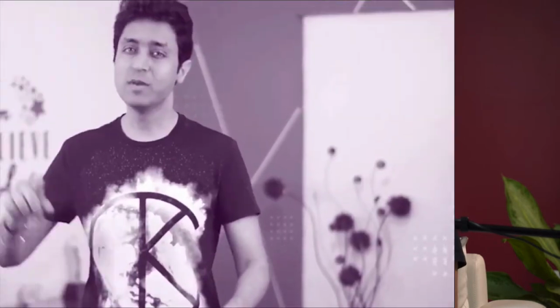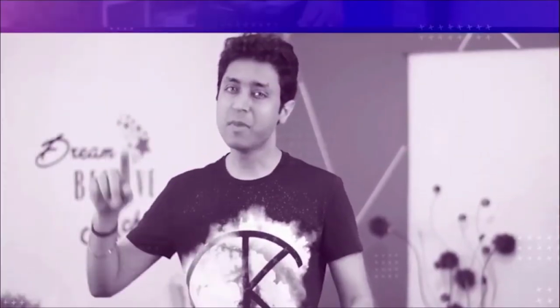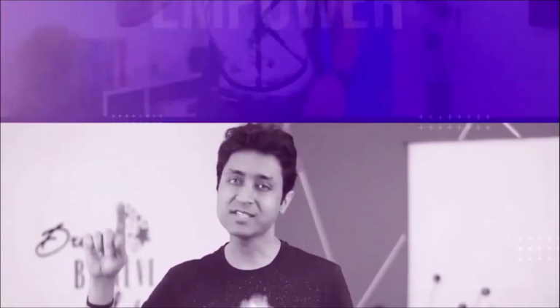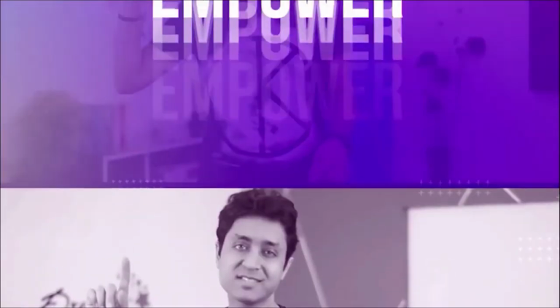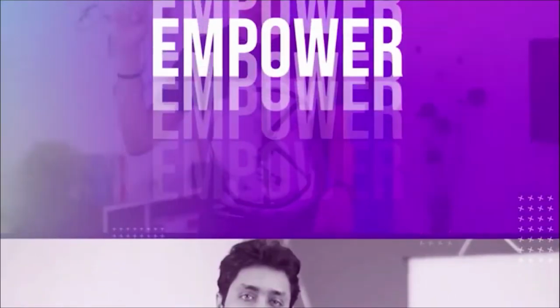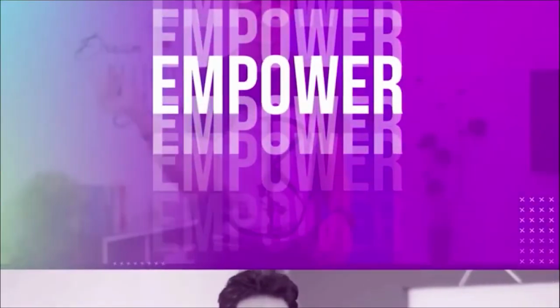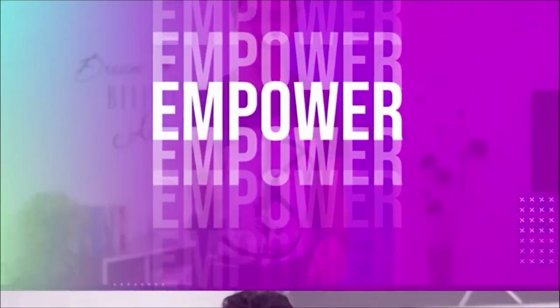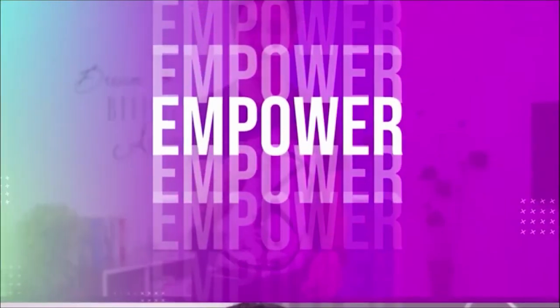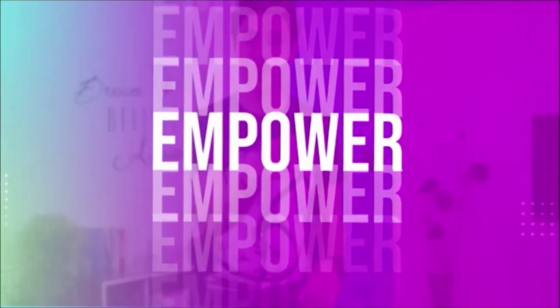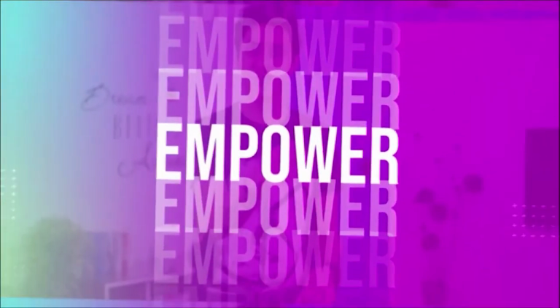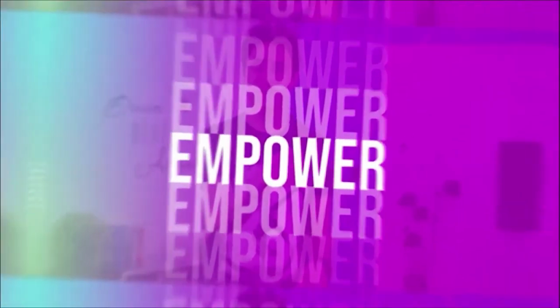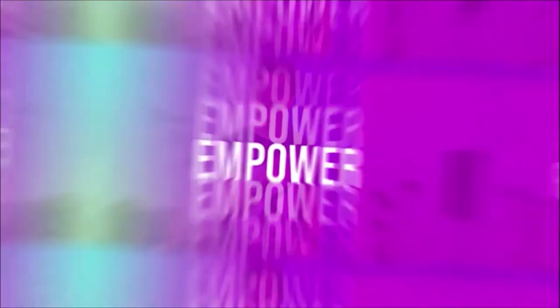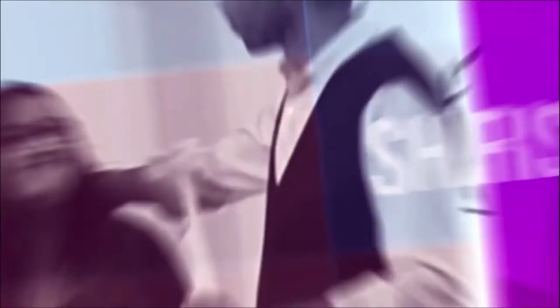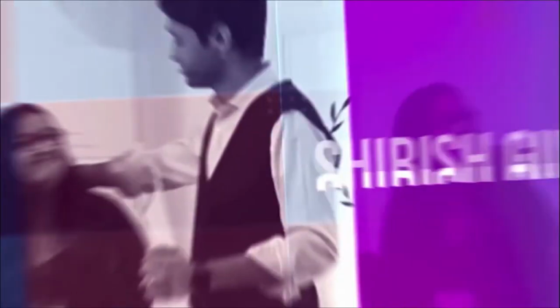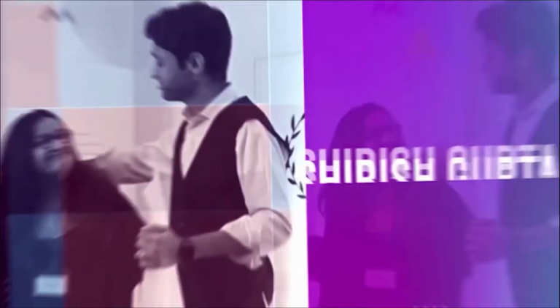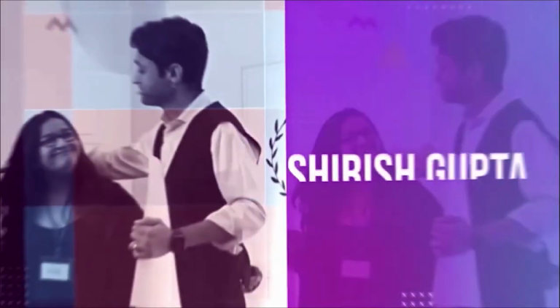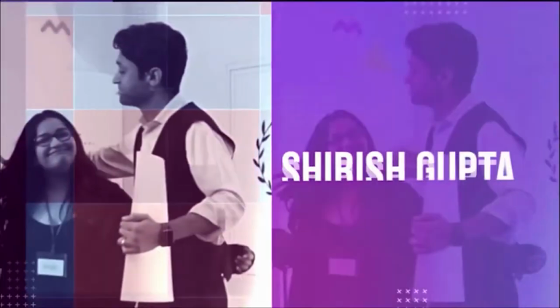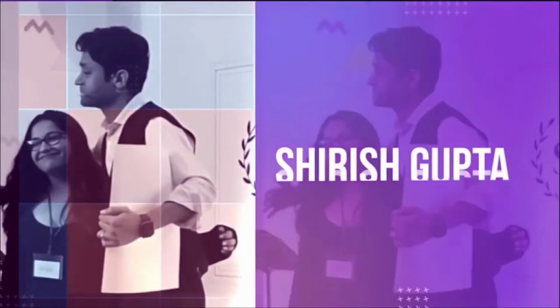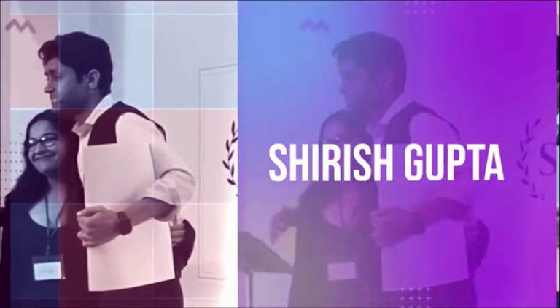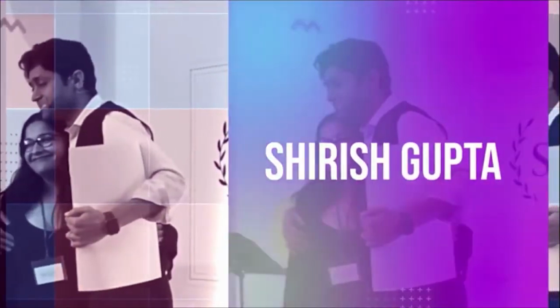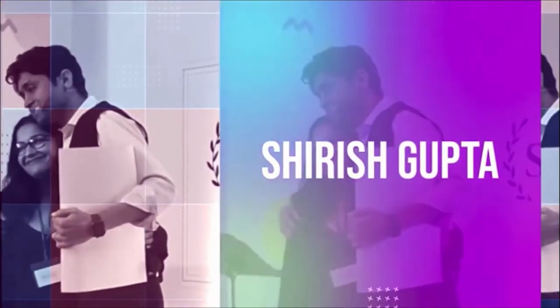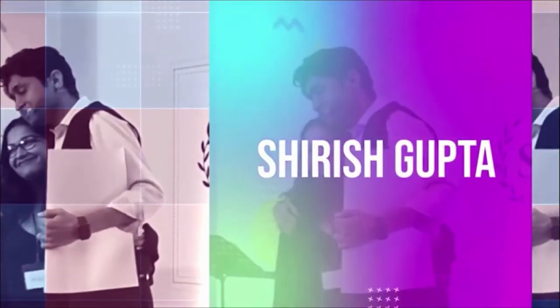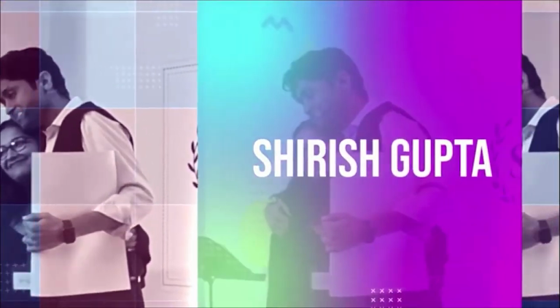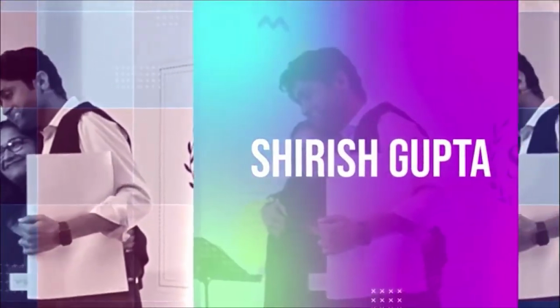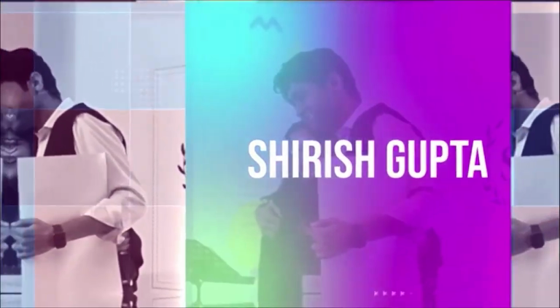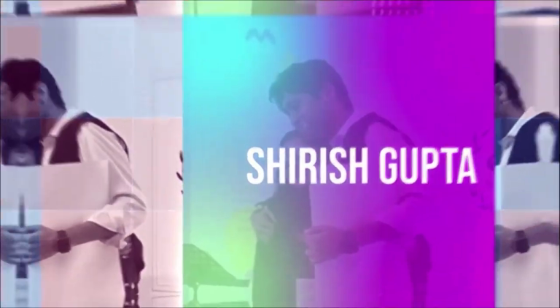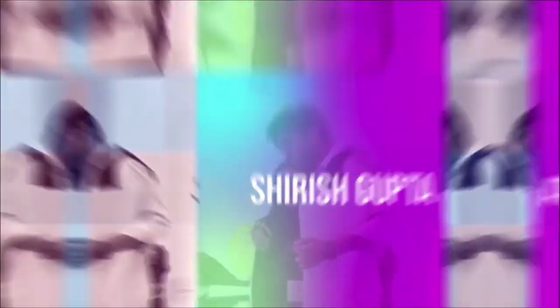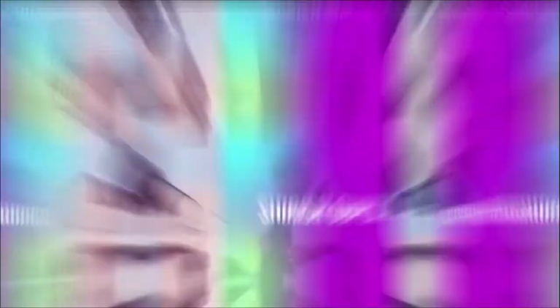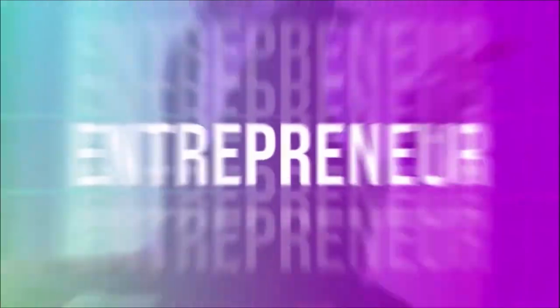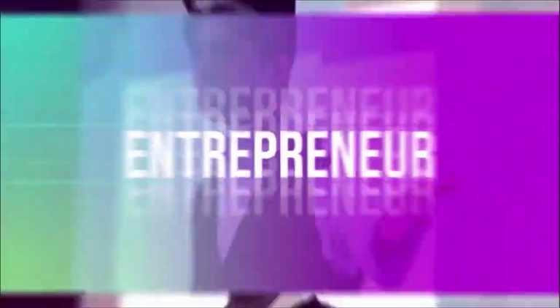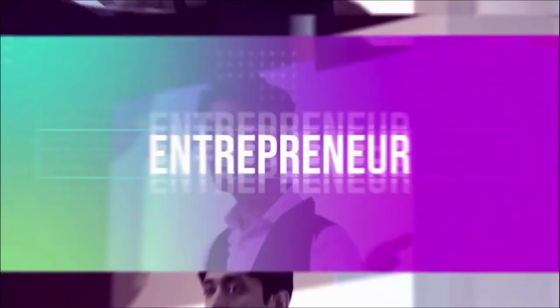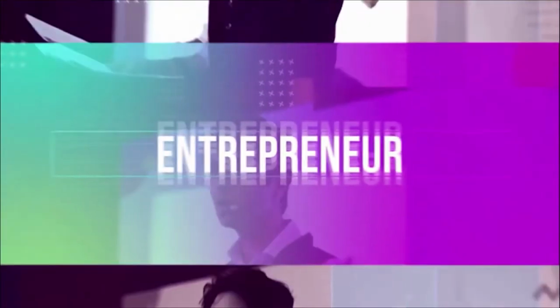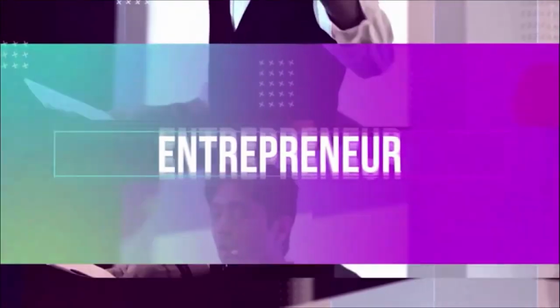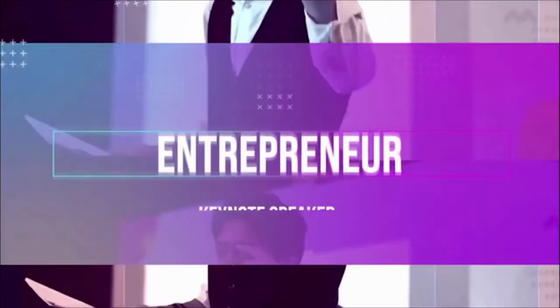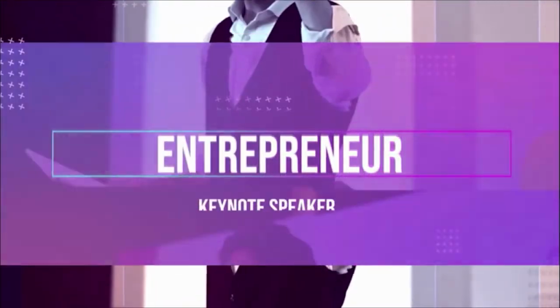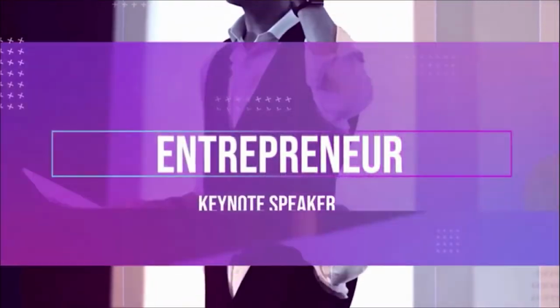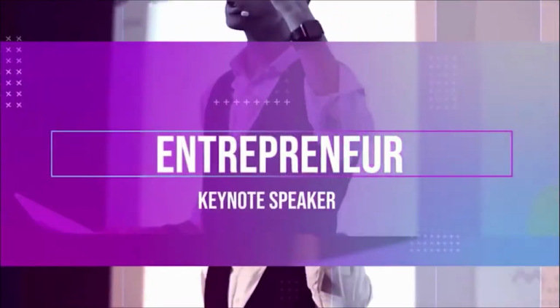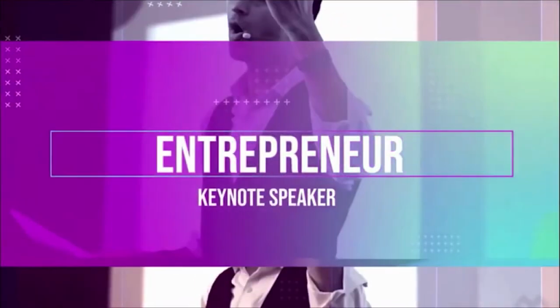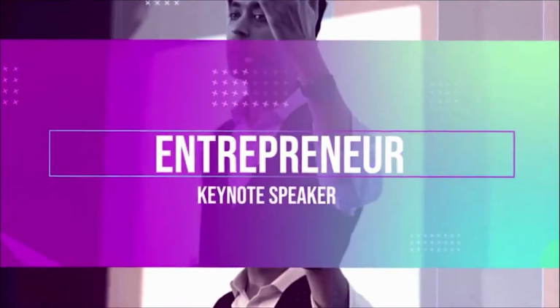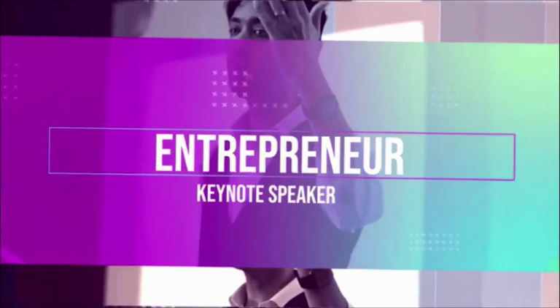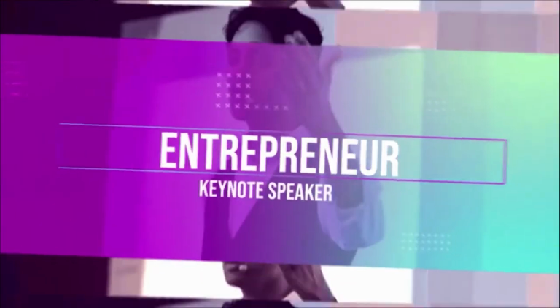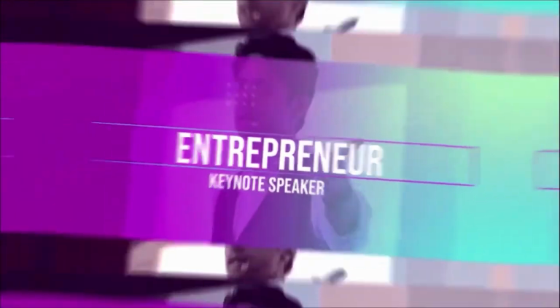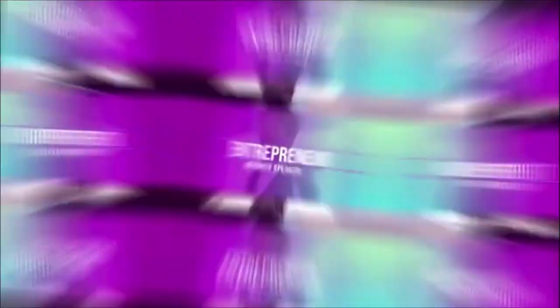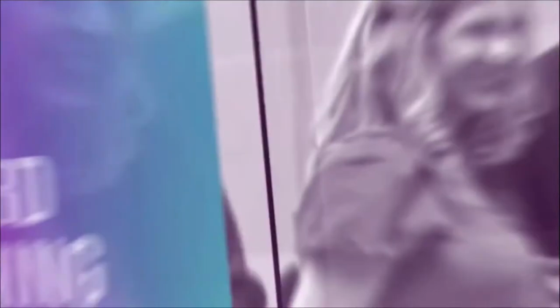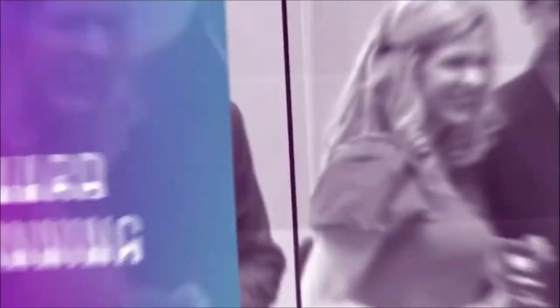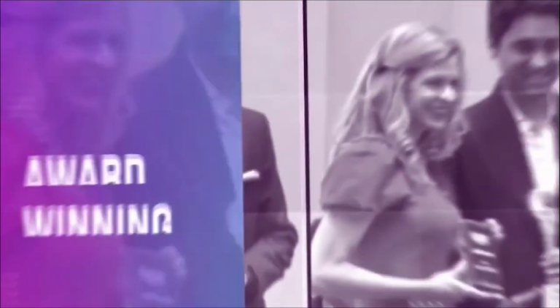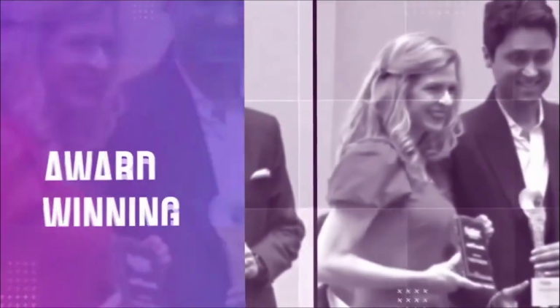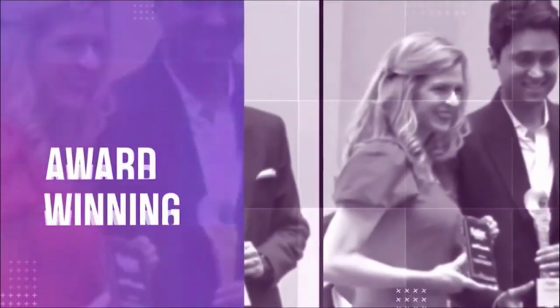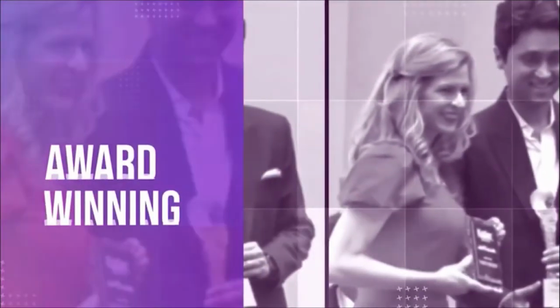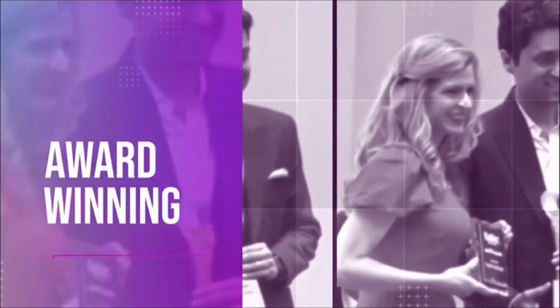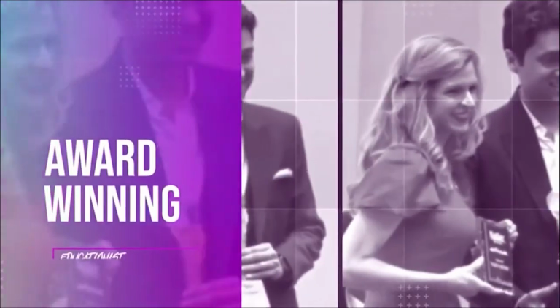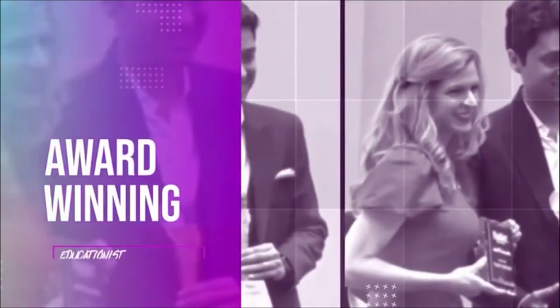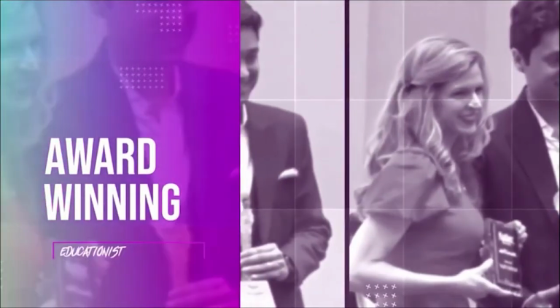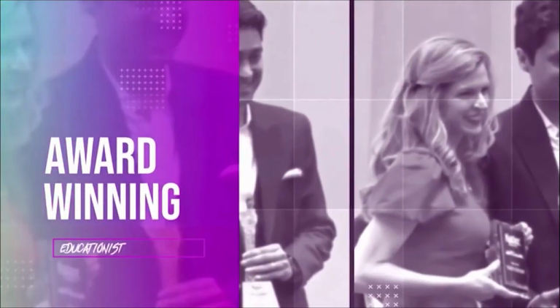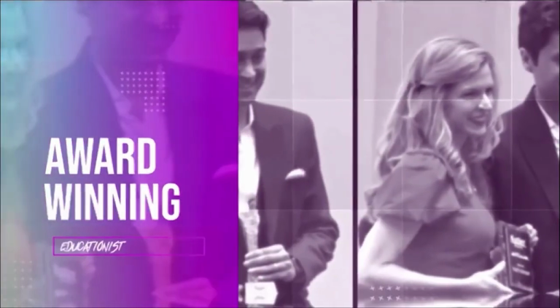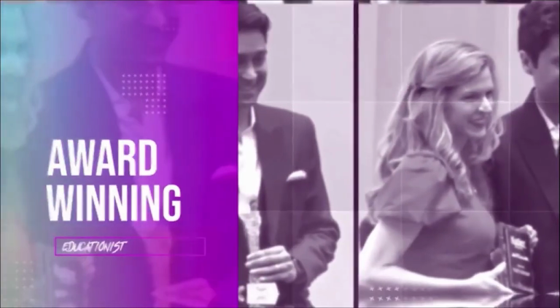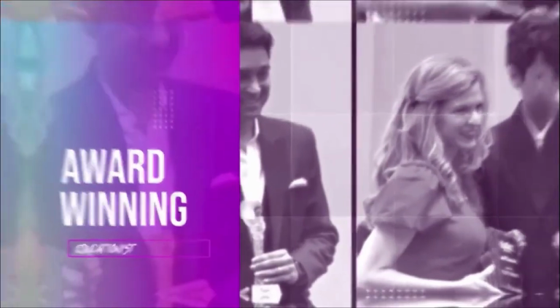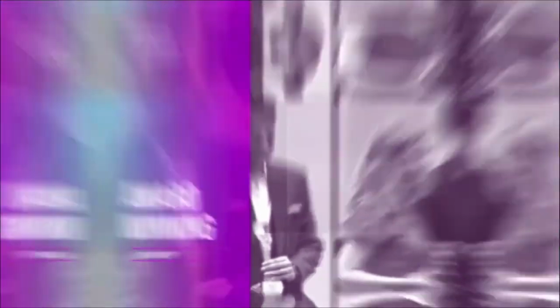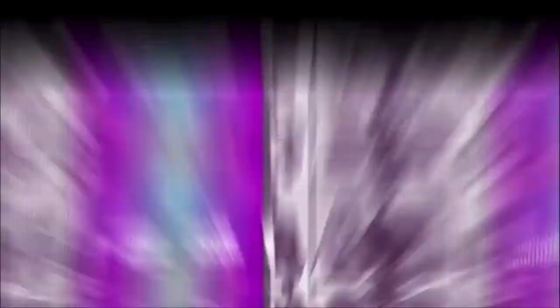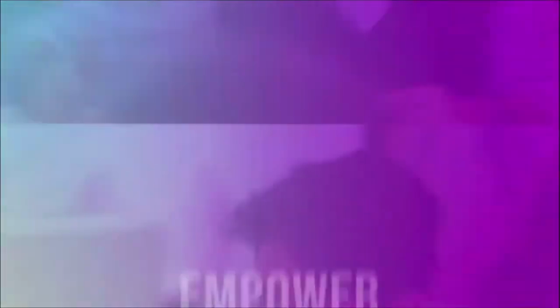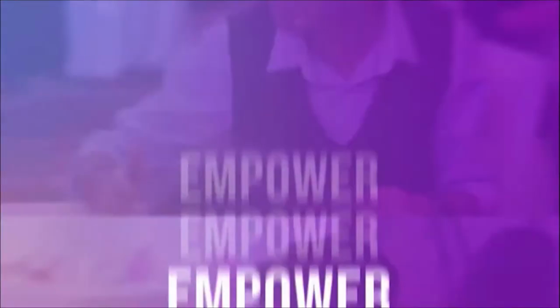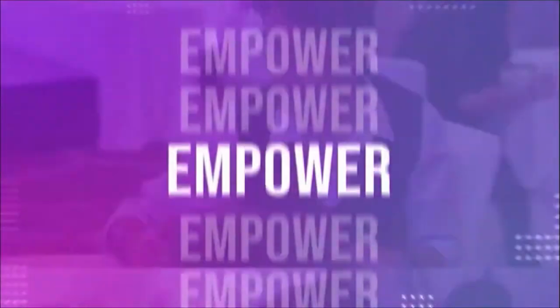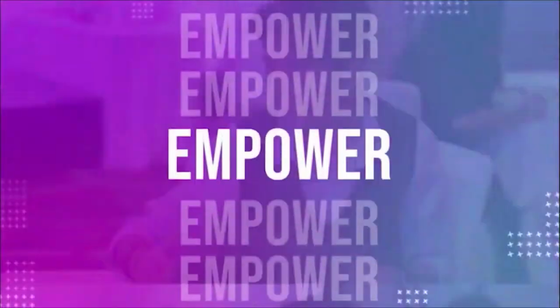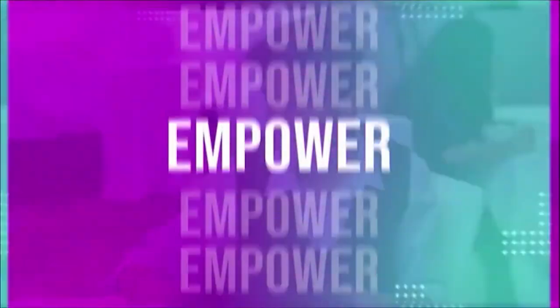I'm Suresh Gupta and I empower people to hack their success, rise above the challenges, and confidently create an extraordinary life they deserve.